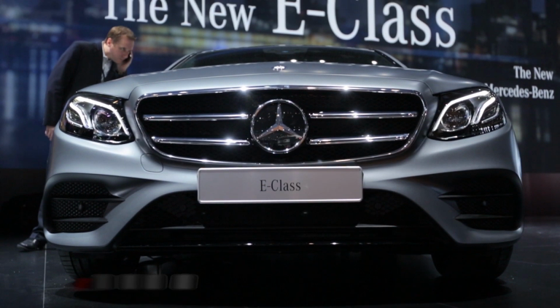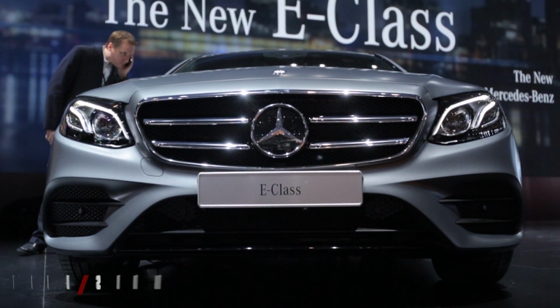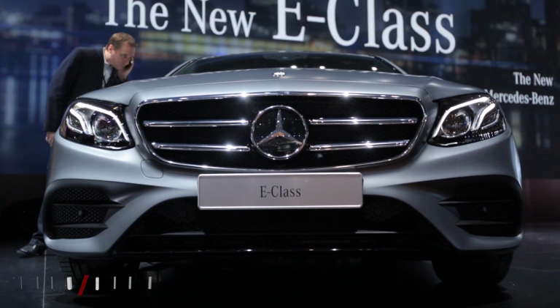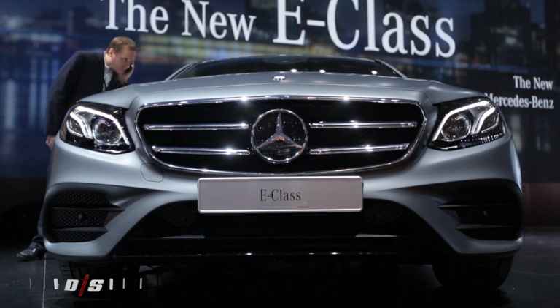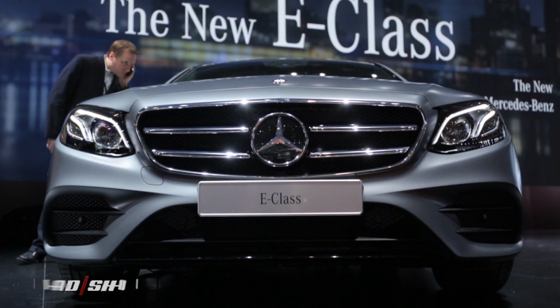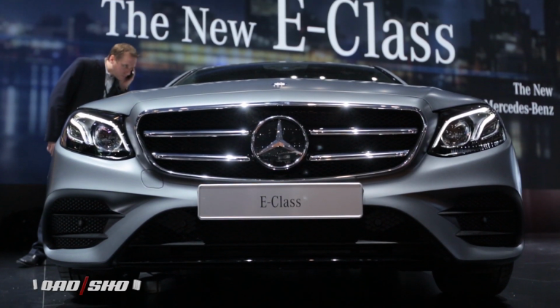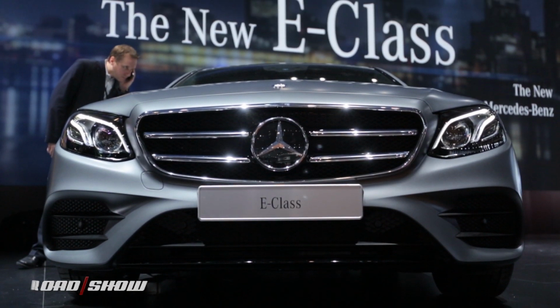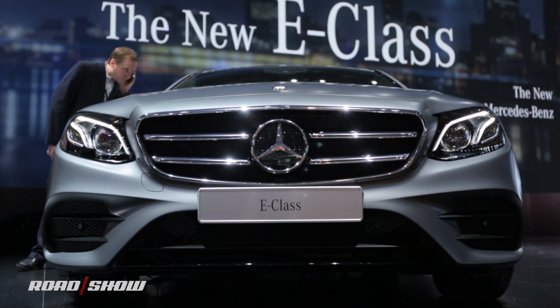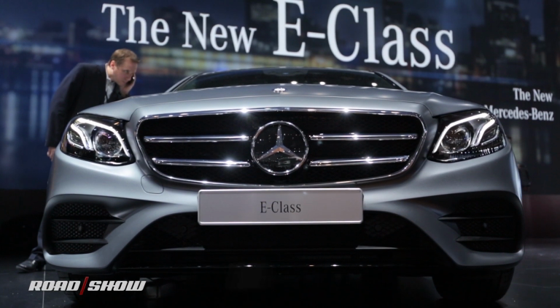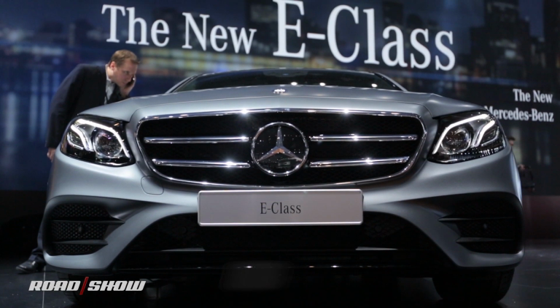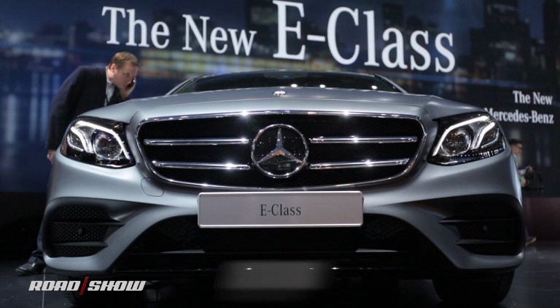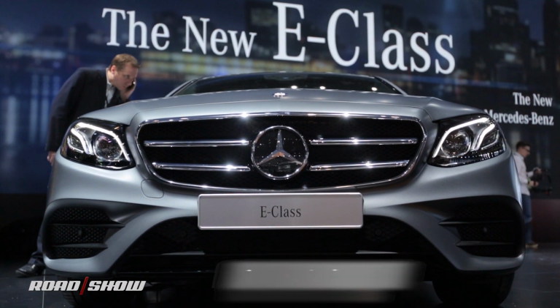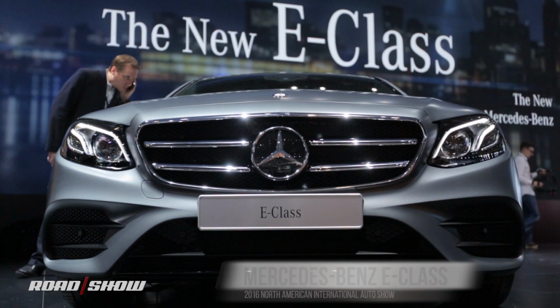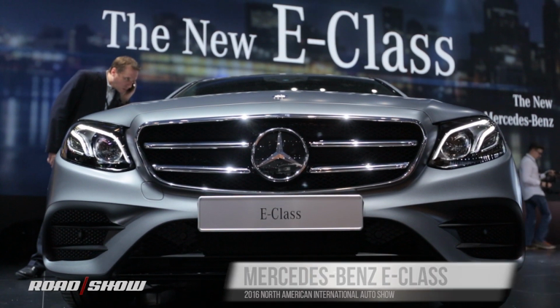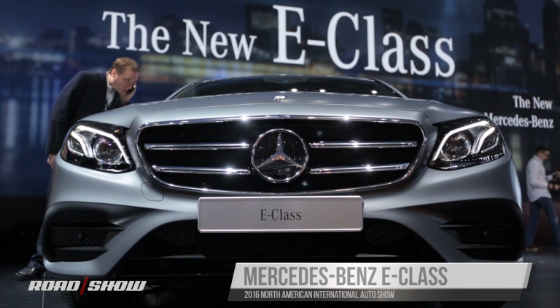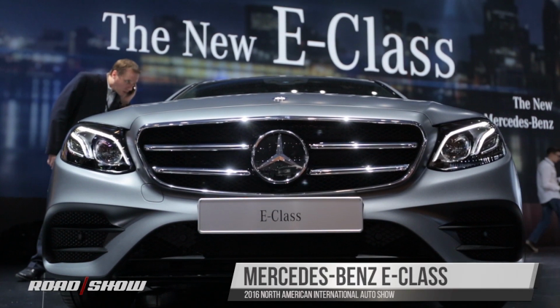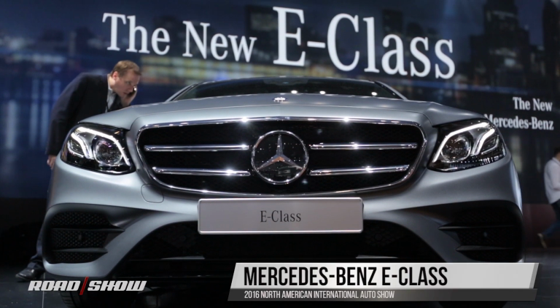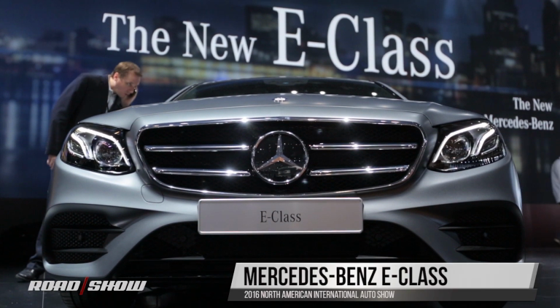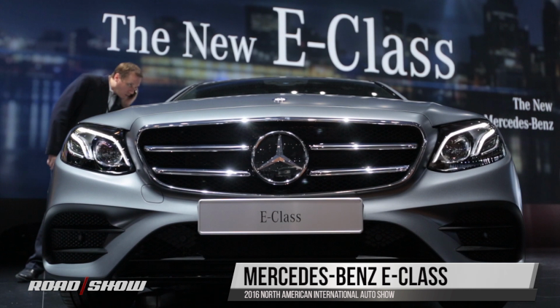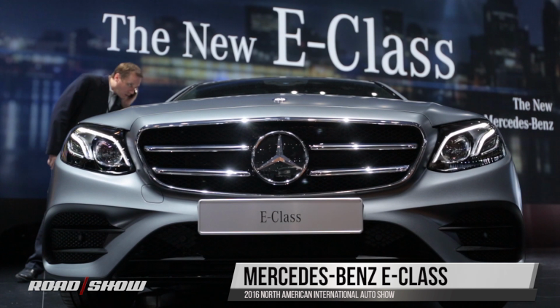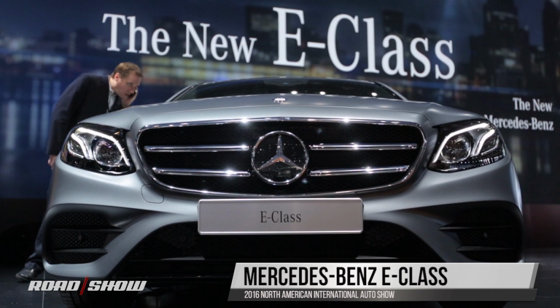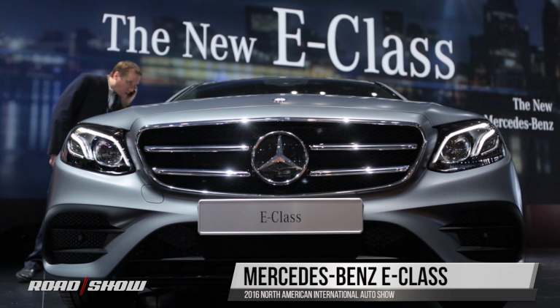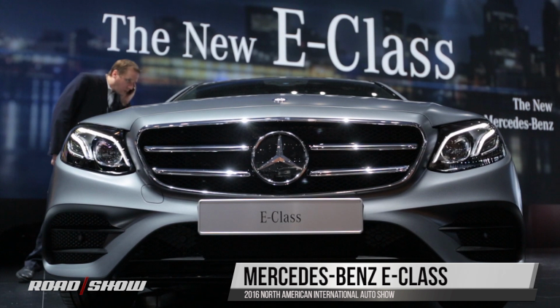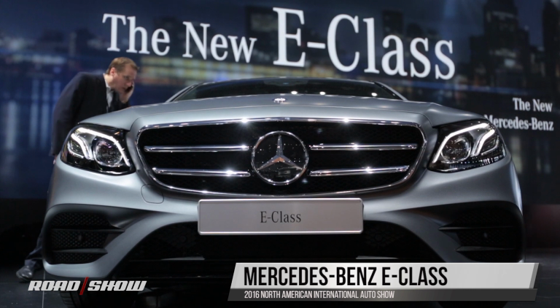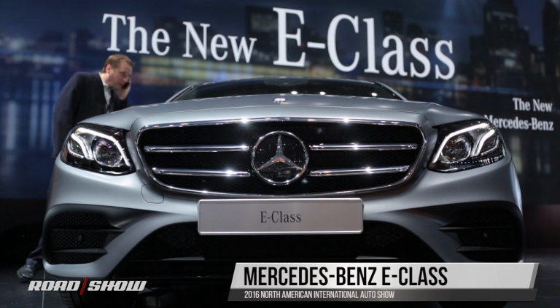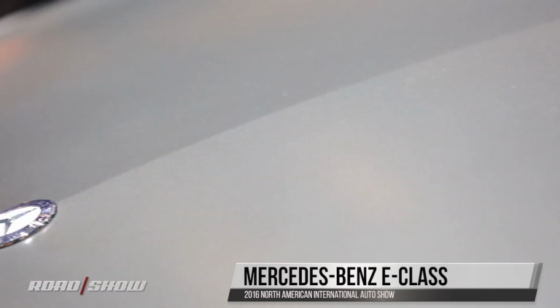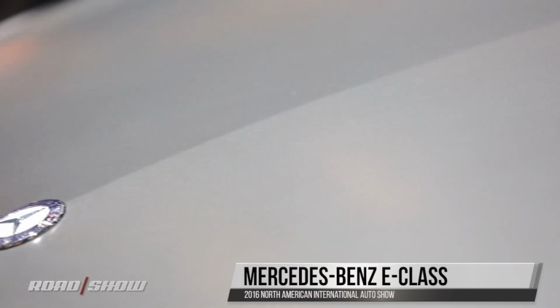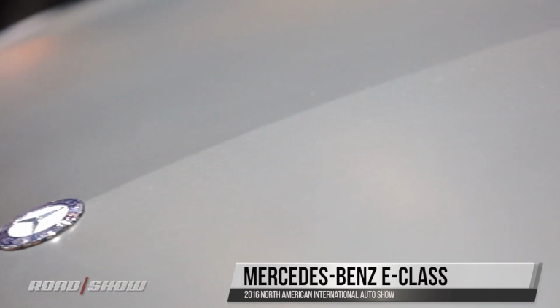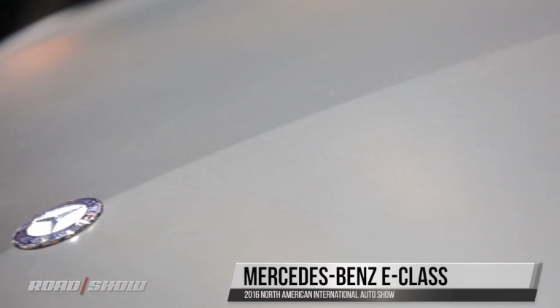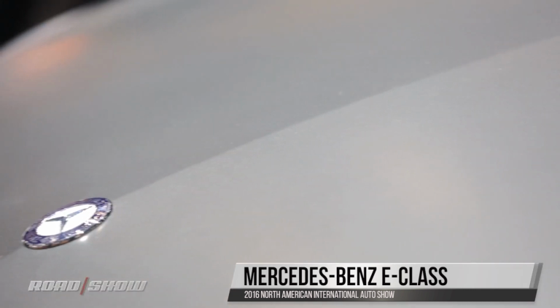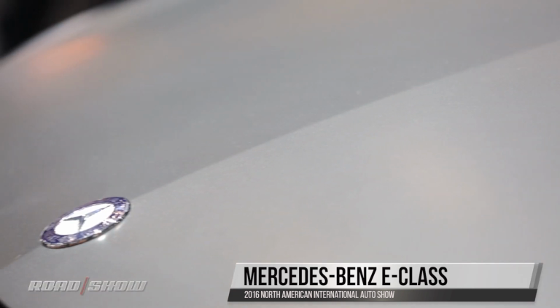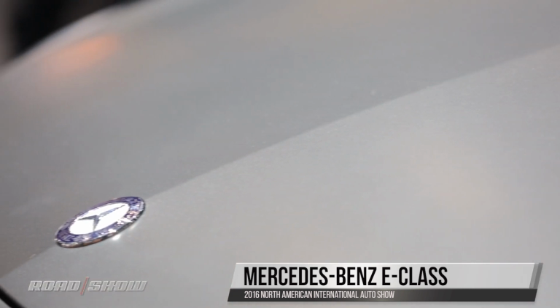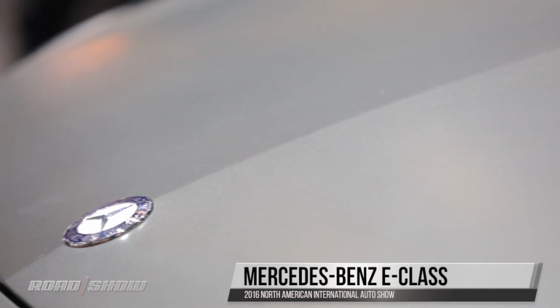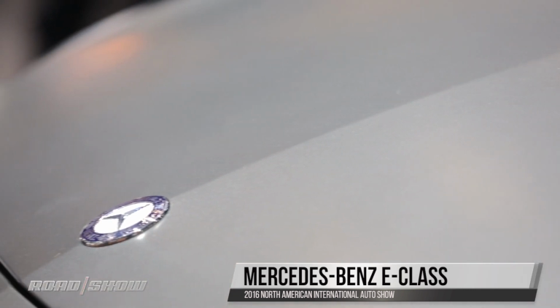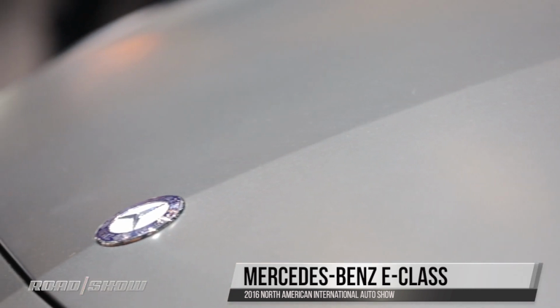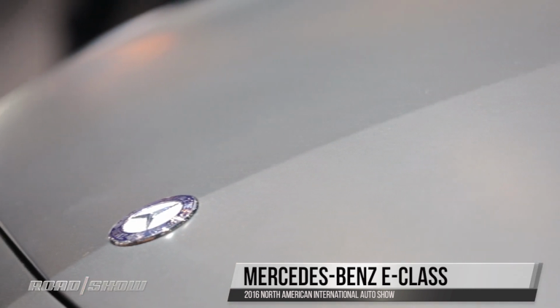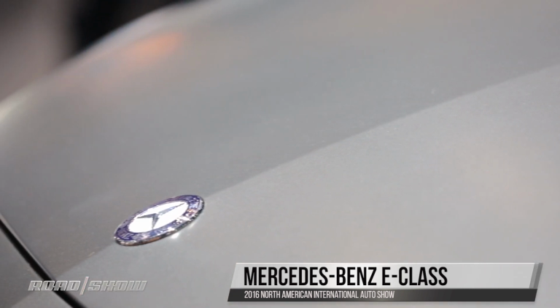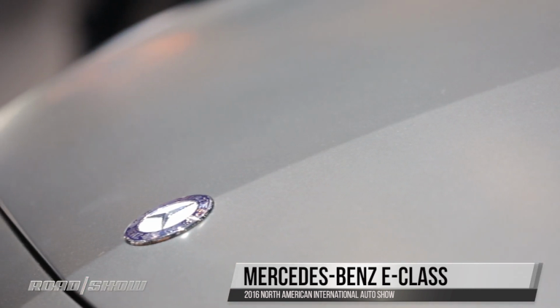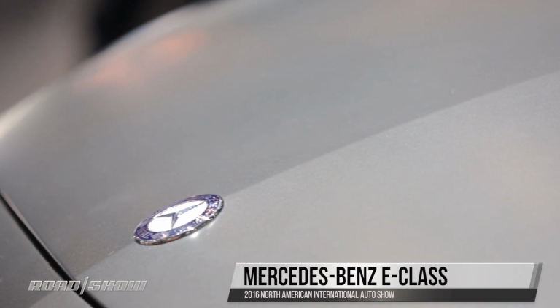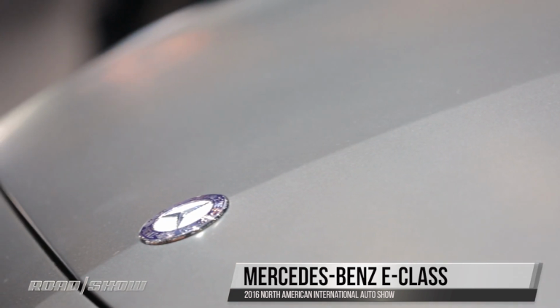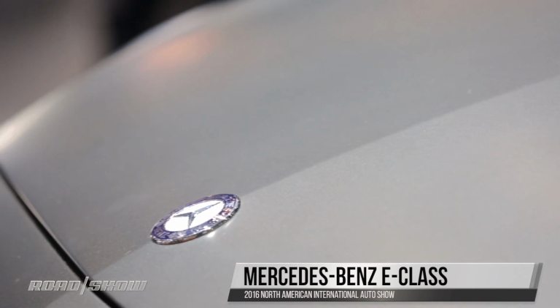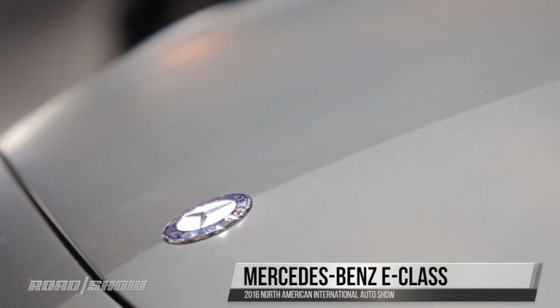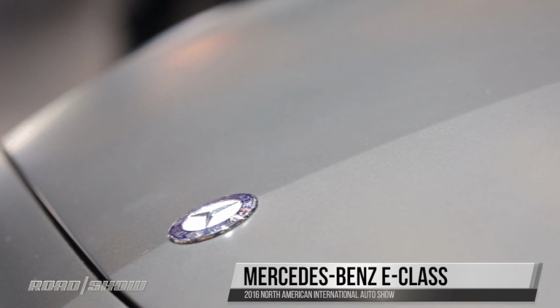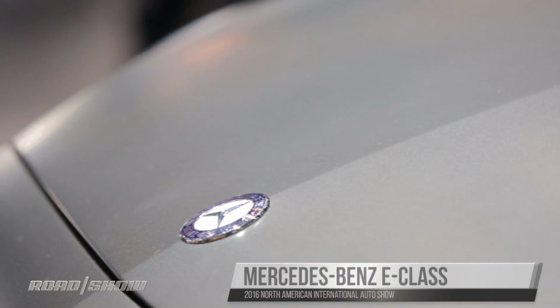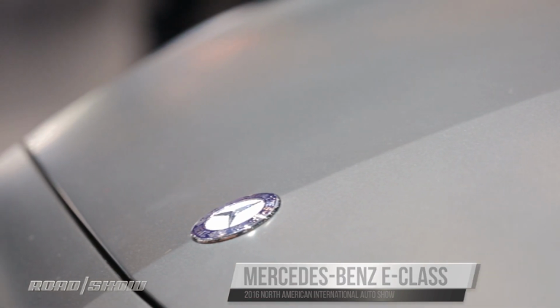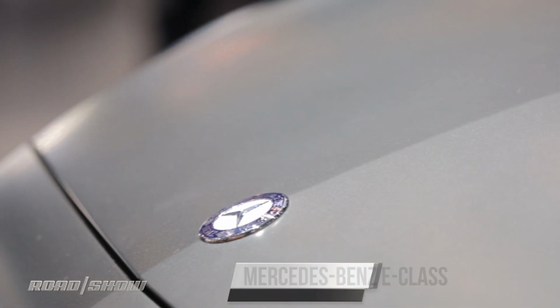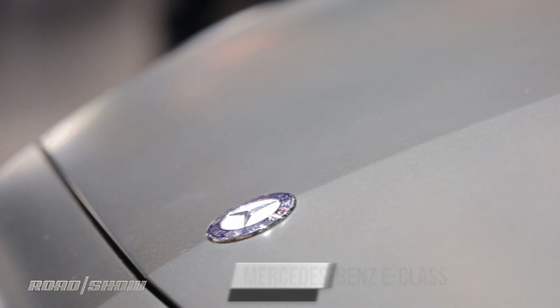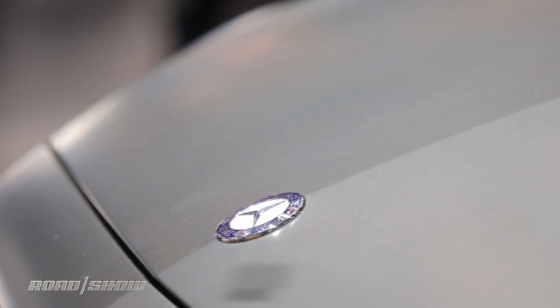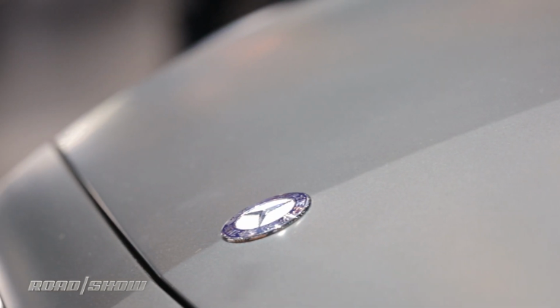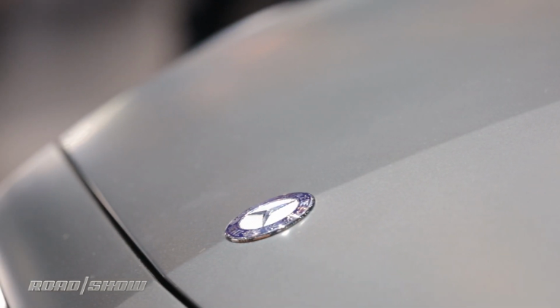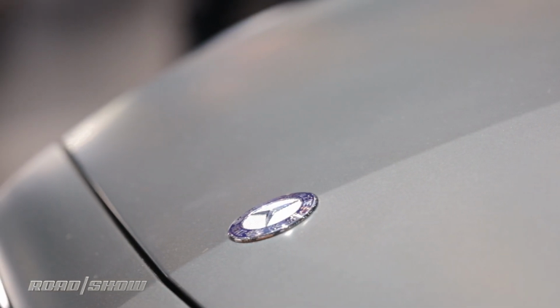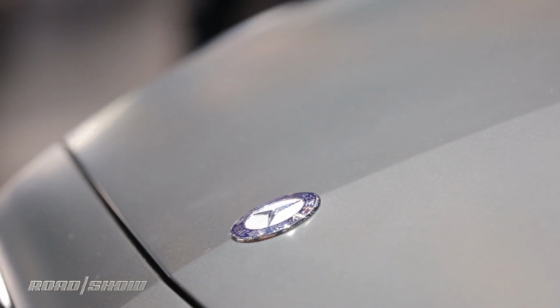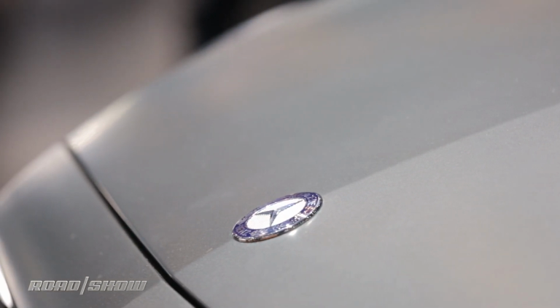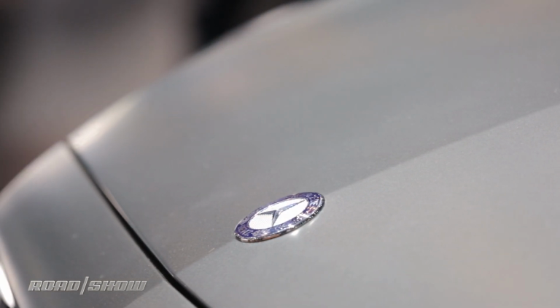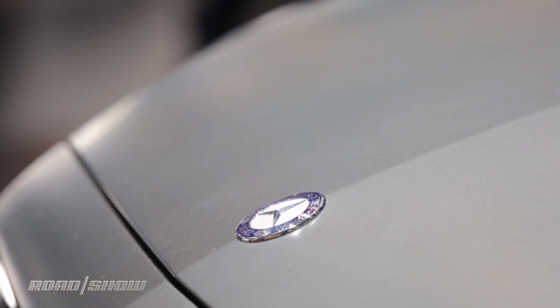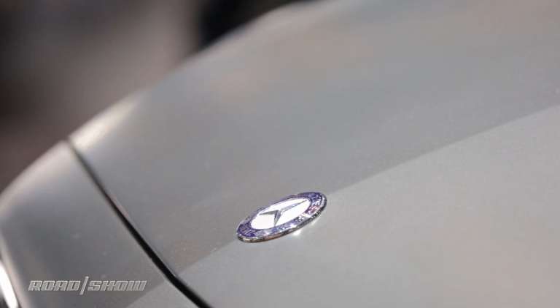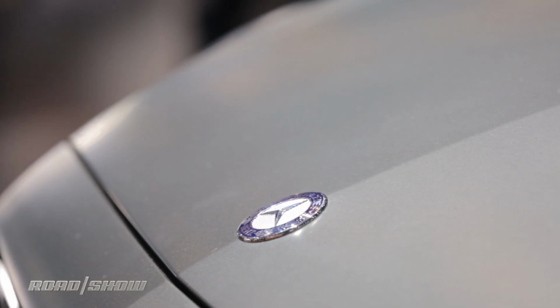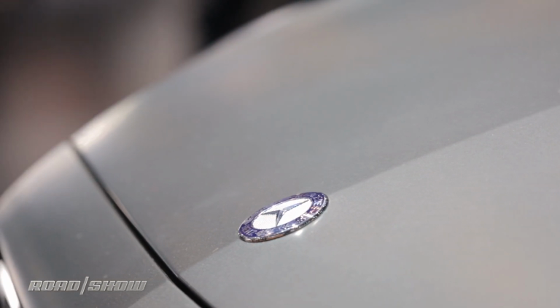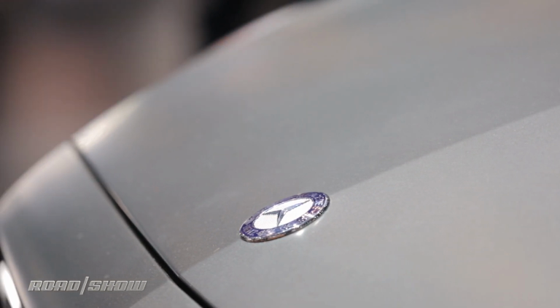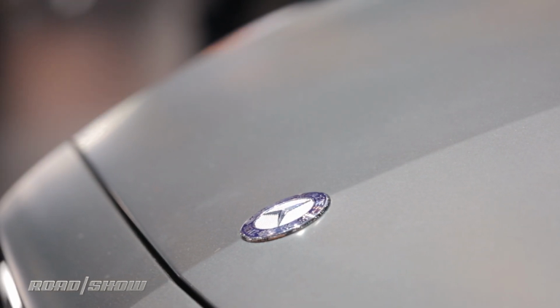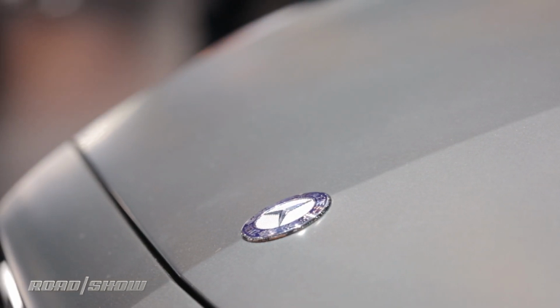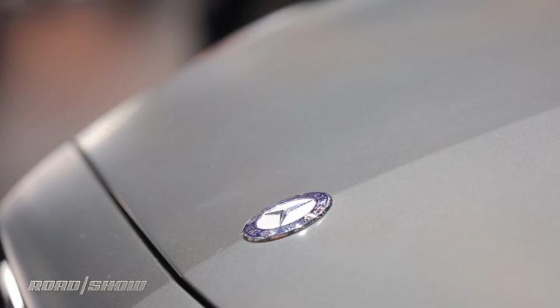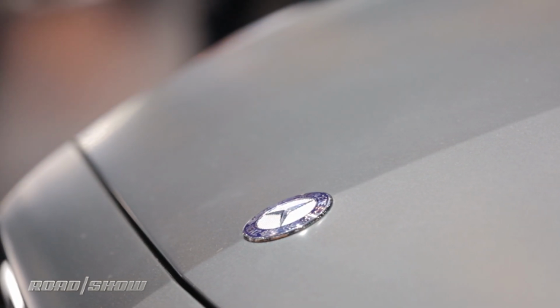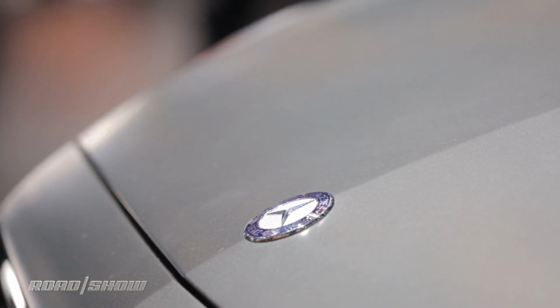This is the new Mercedes-Benz E-Class, and yes it's longer and it's got a new engine, but trust me, you're gonna be more interested in the tech.